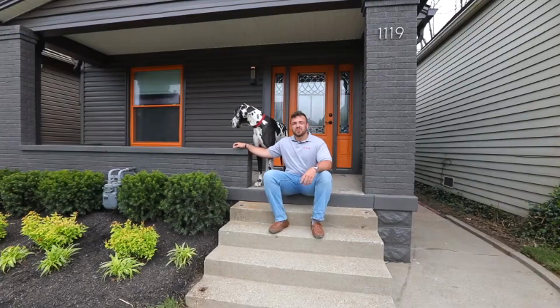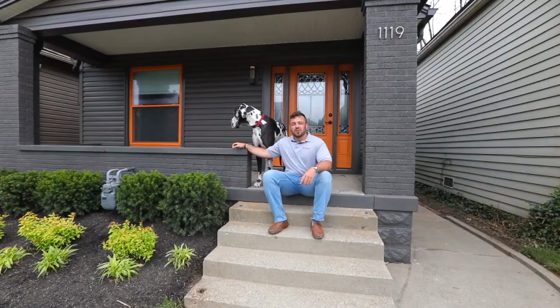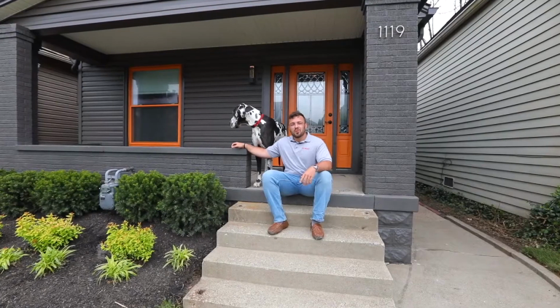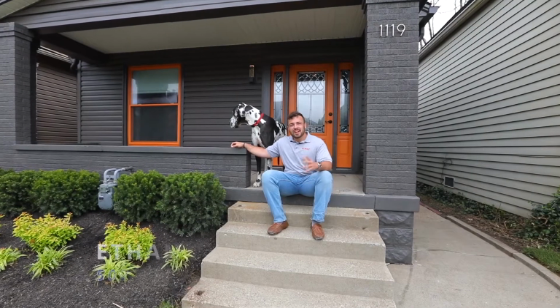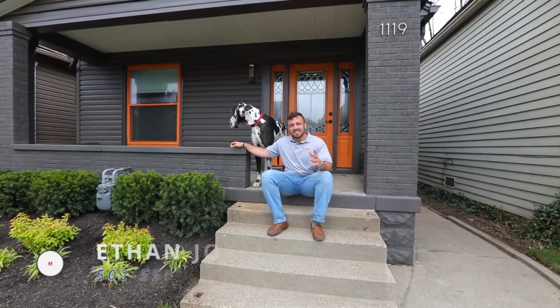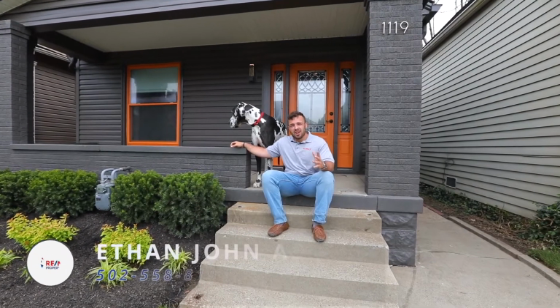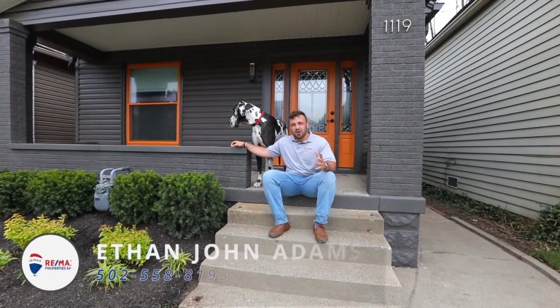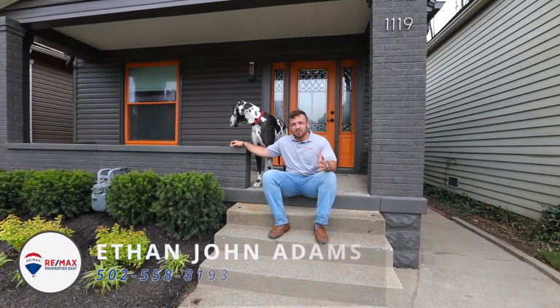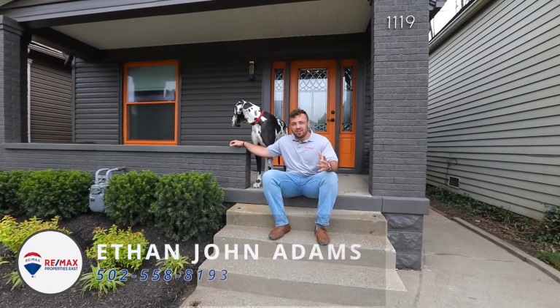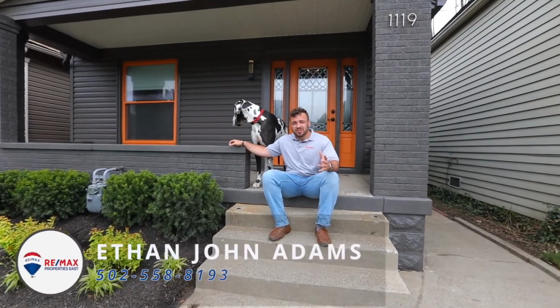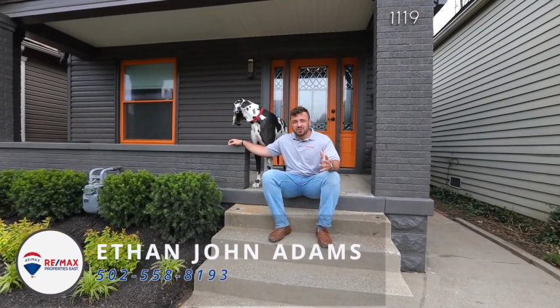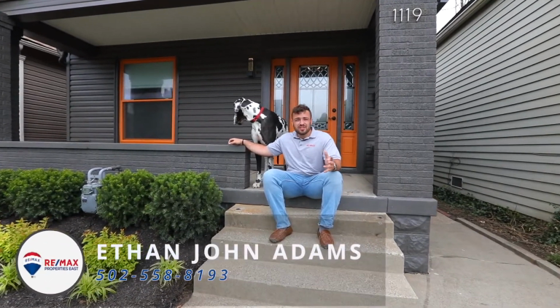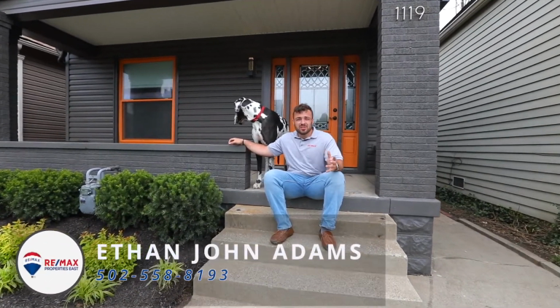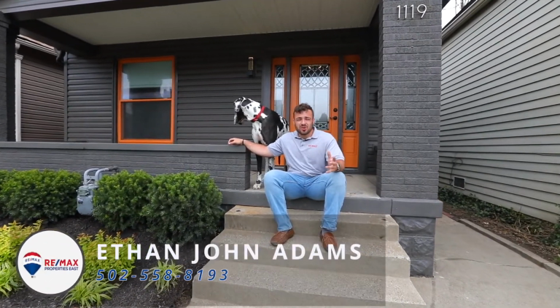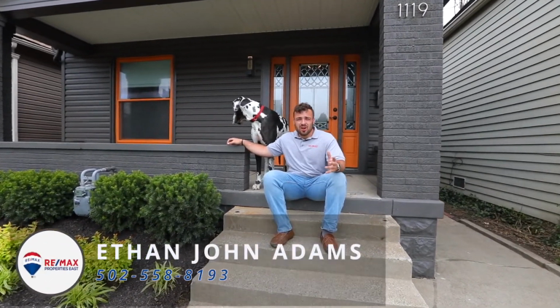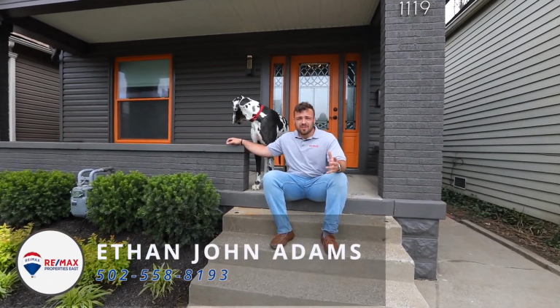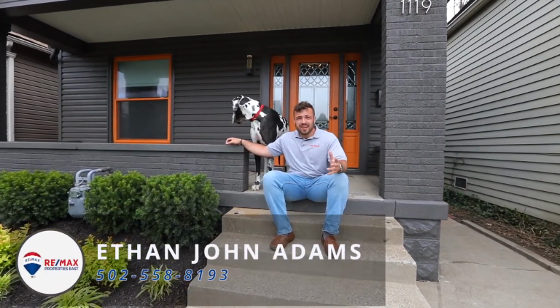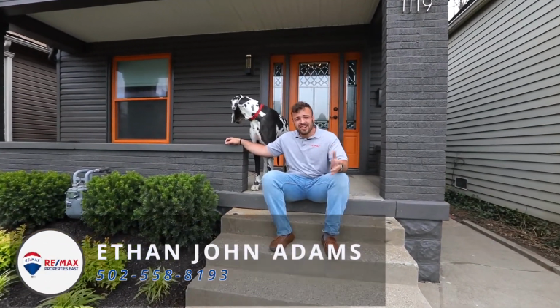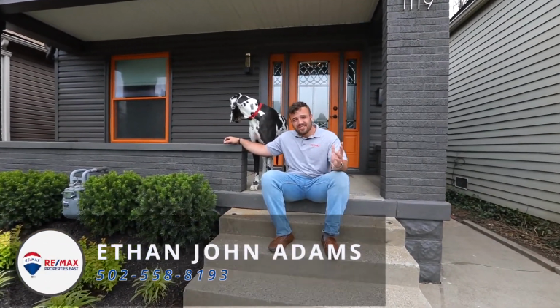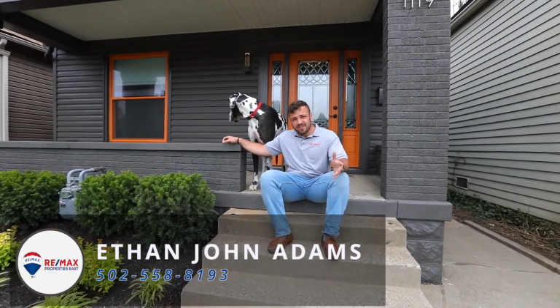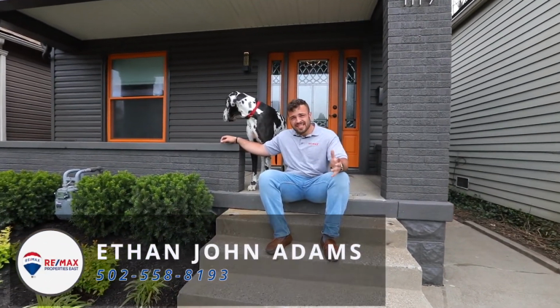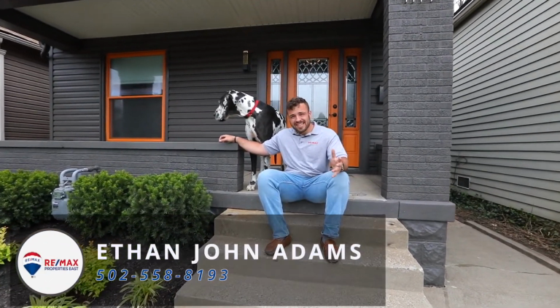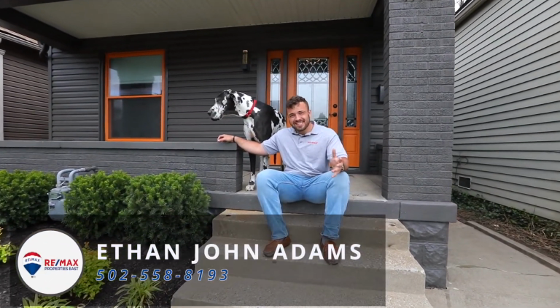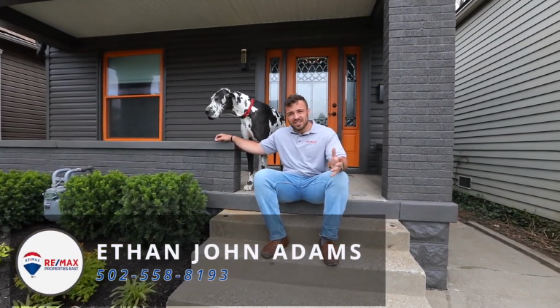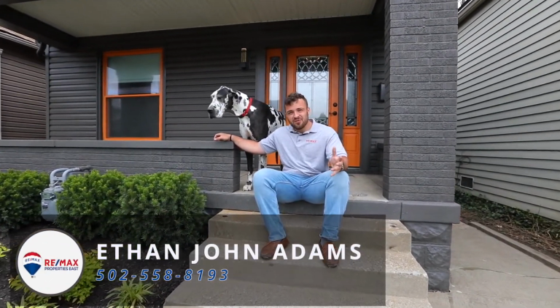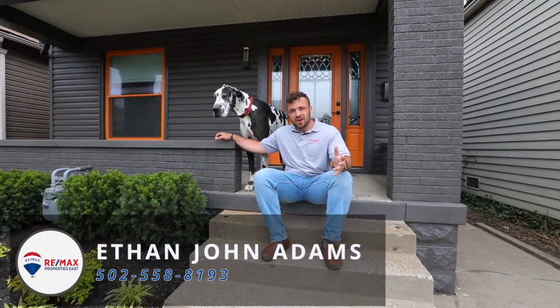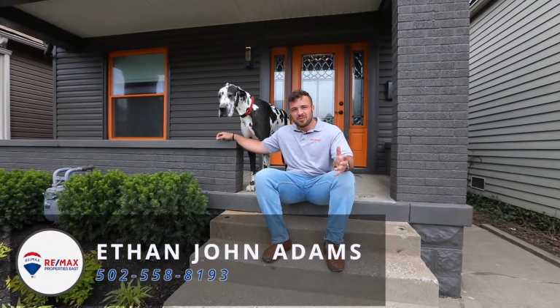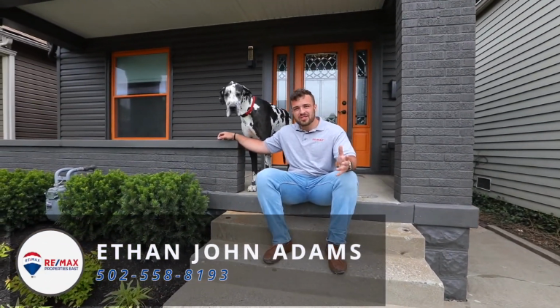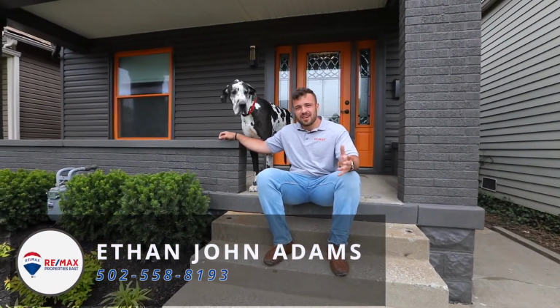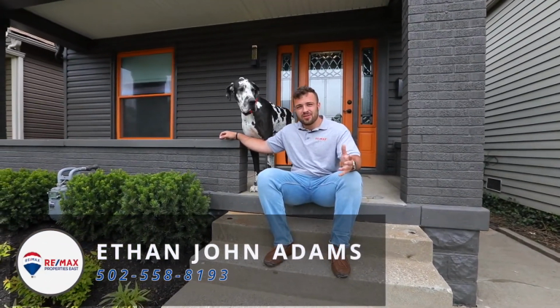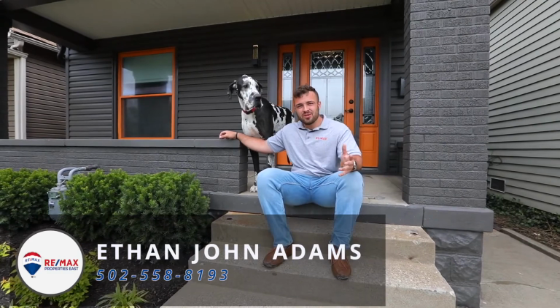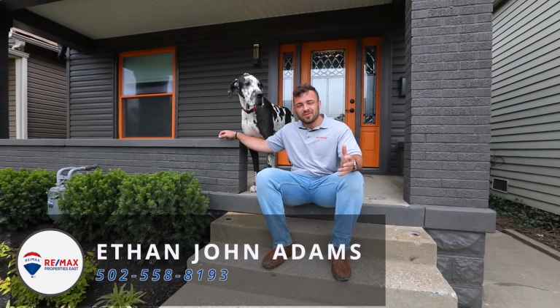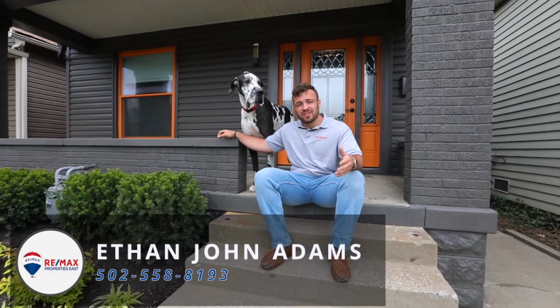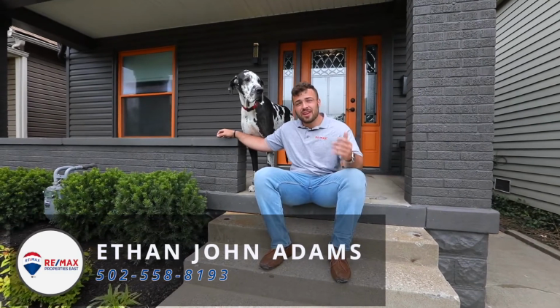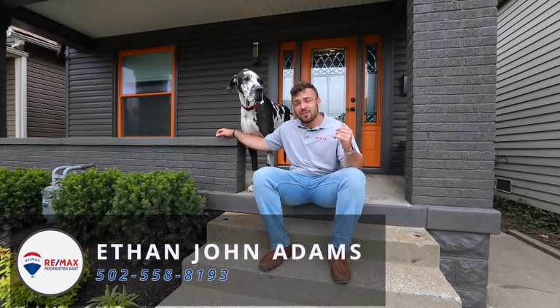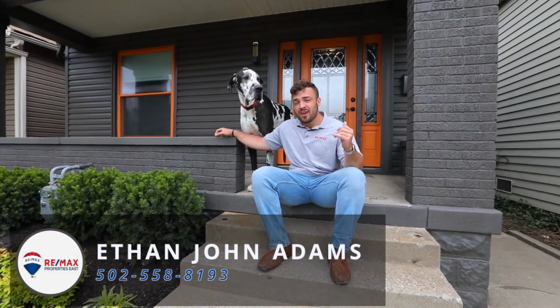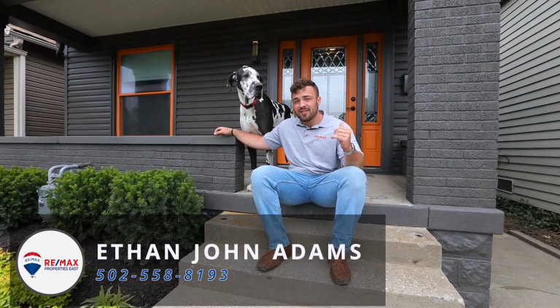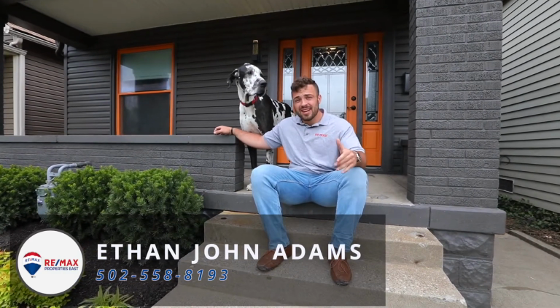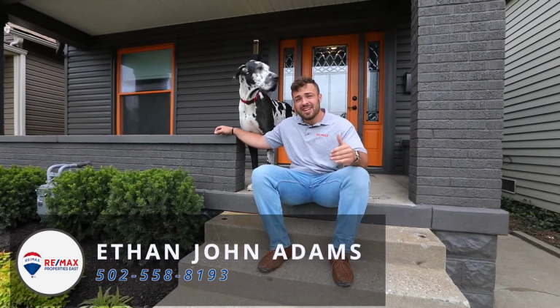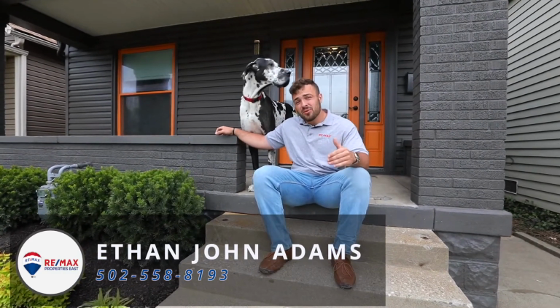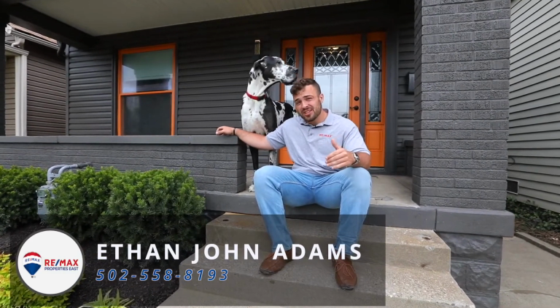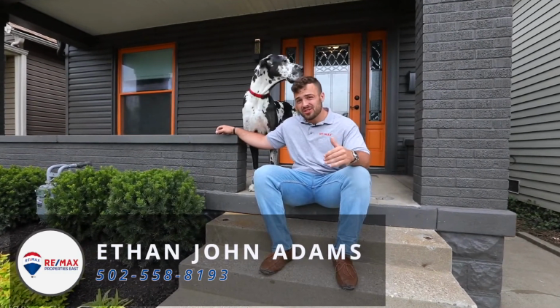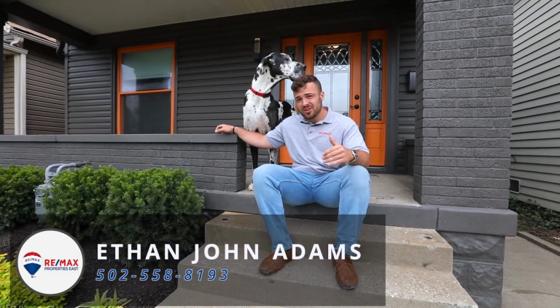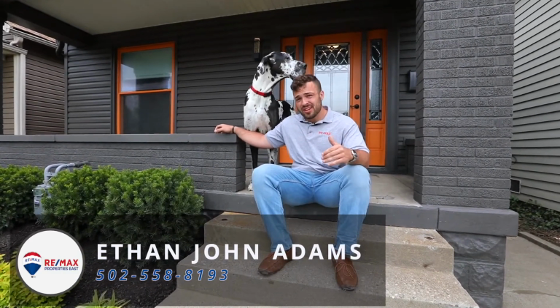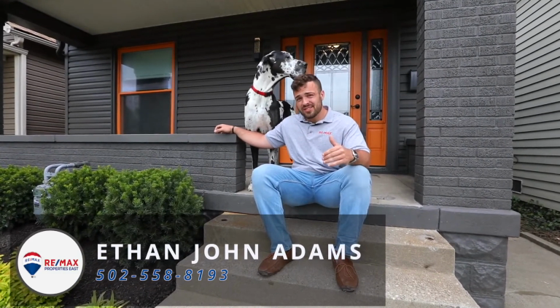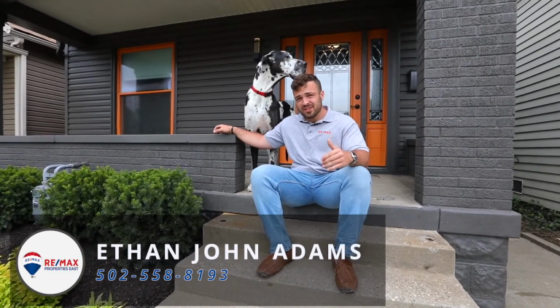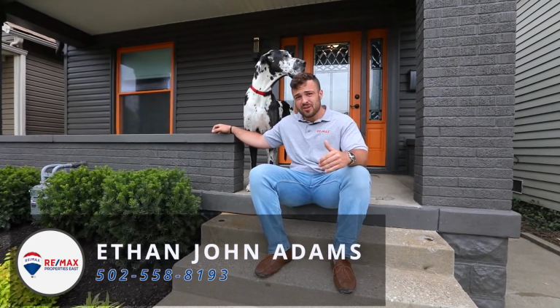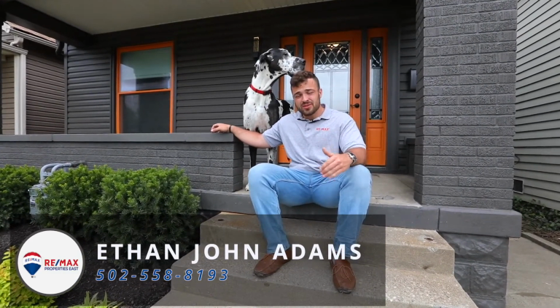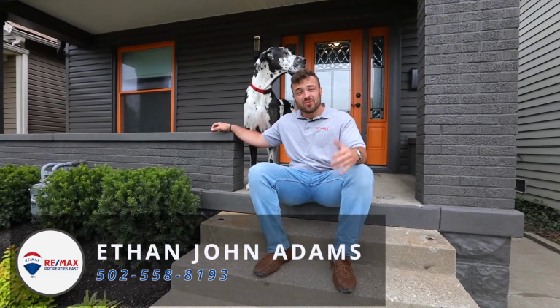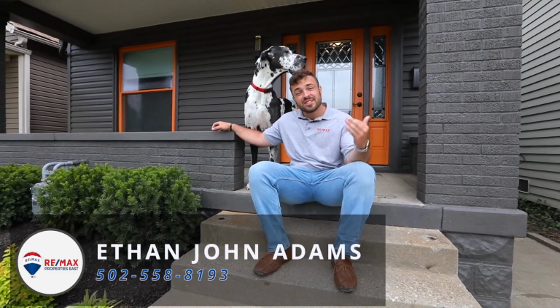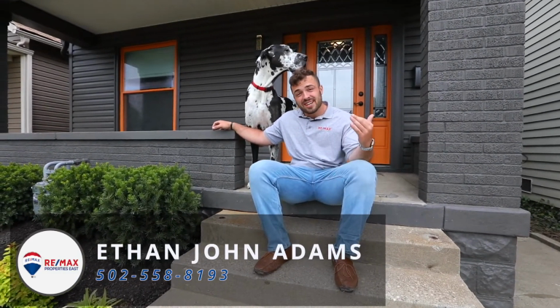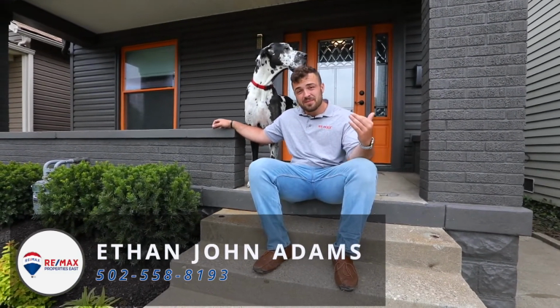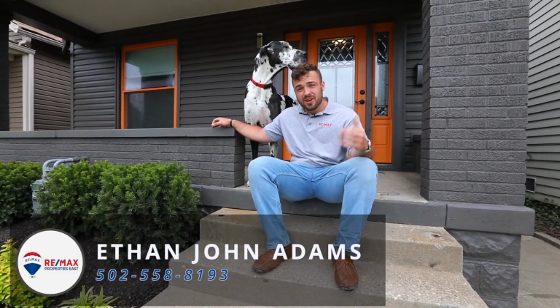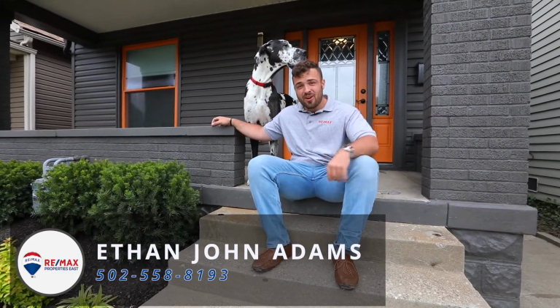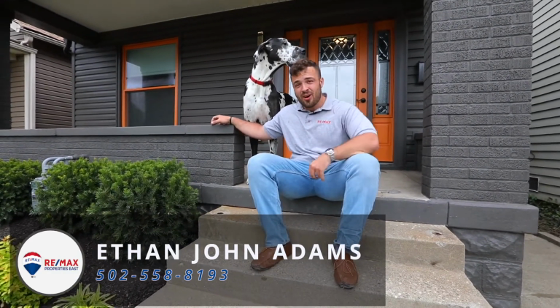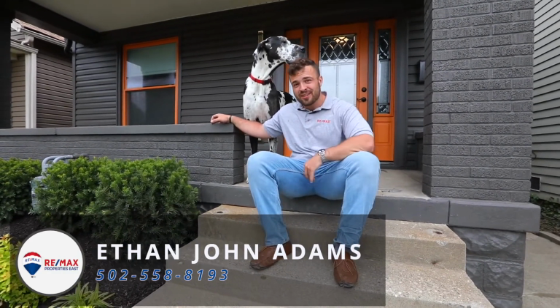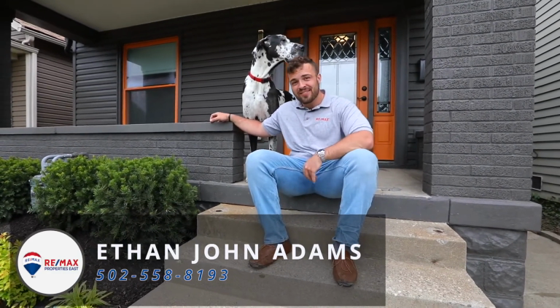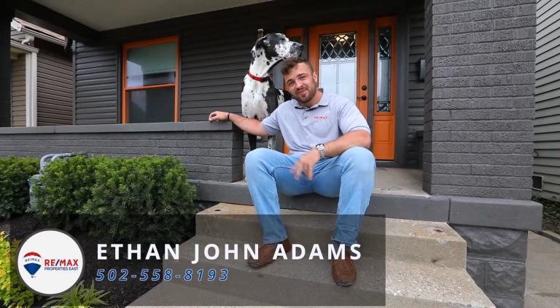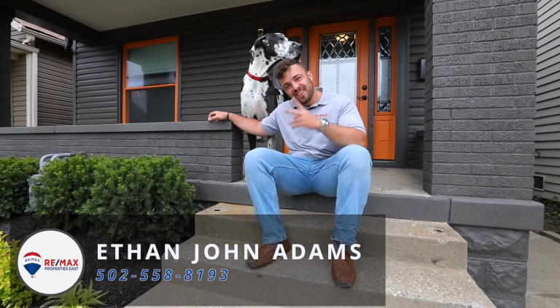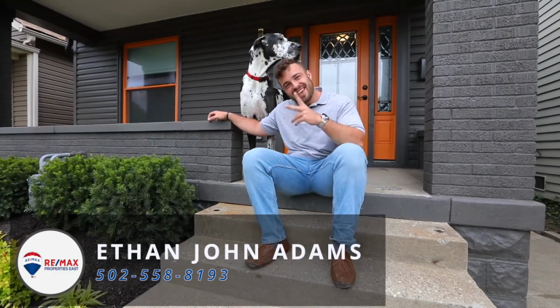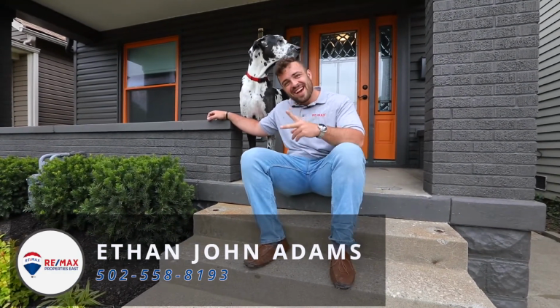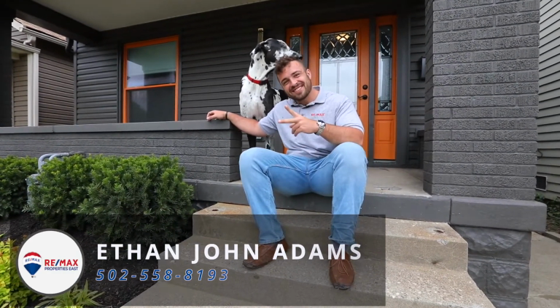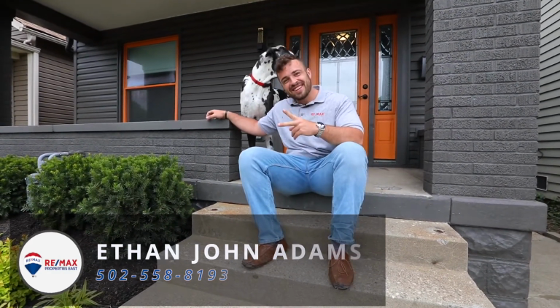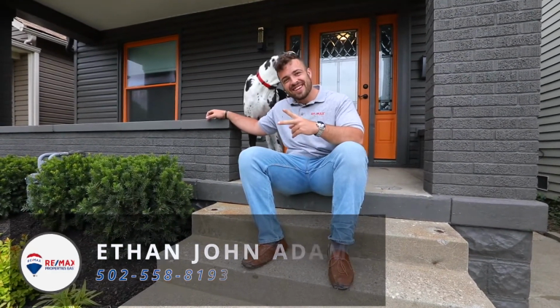Well guys, I hope you all enjoyed the tour over here at 1119 Rammers Avenue. If you have any questions or concerns, reach out to me or Harley. I'll see you.